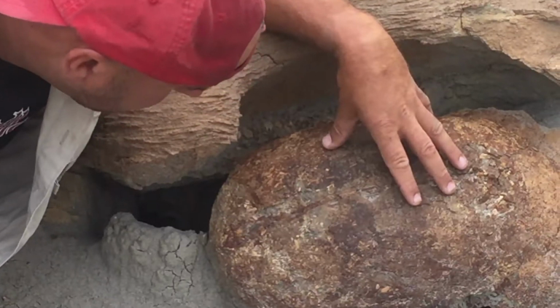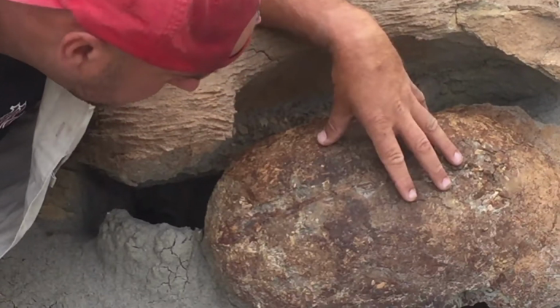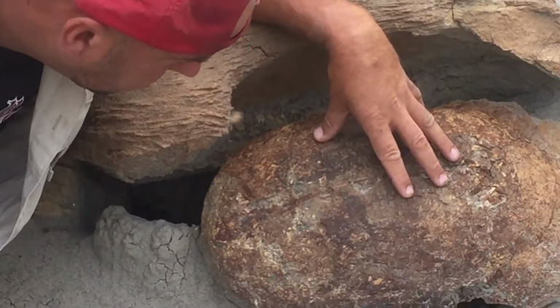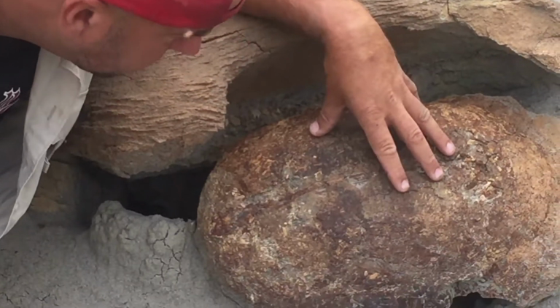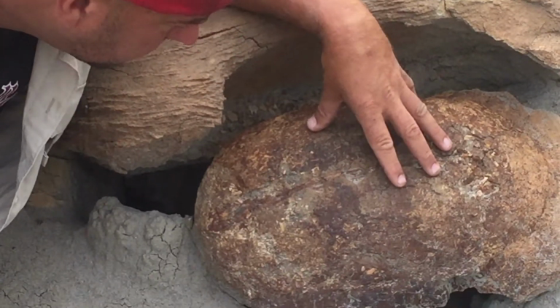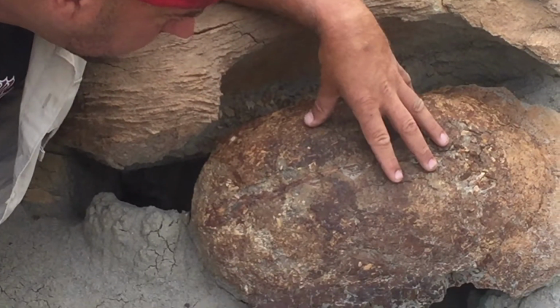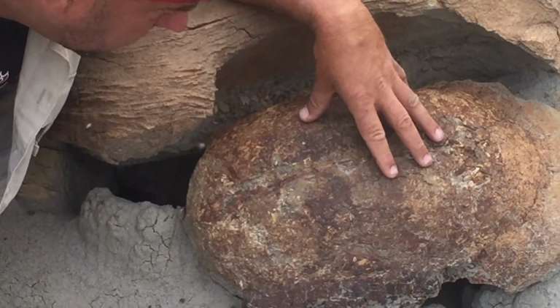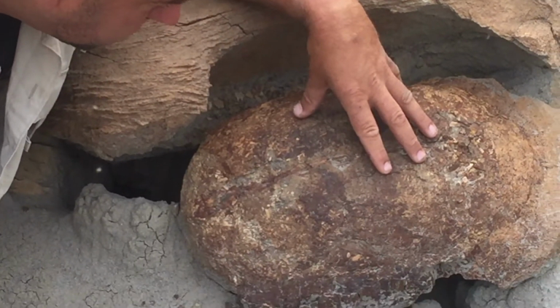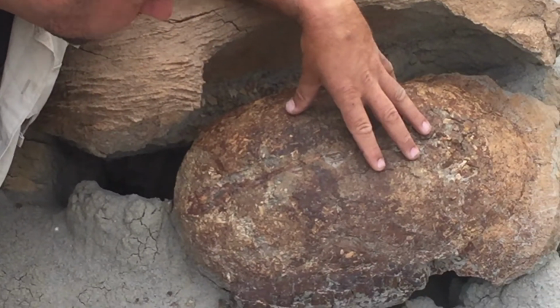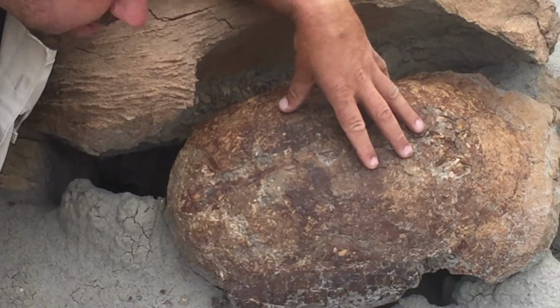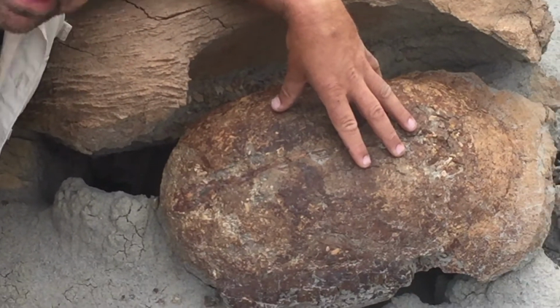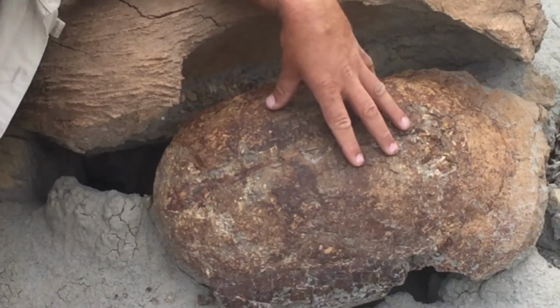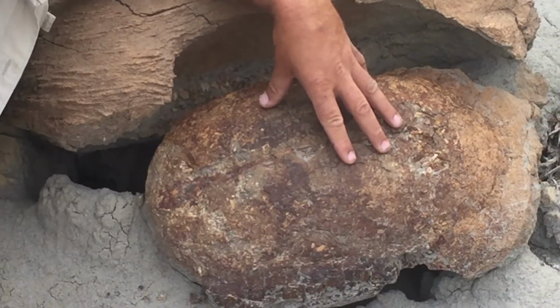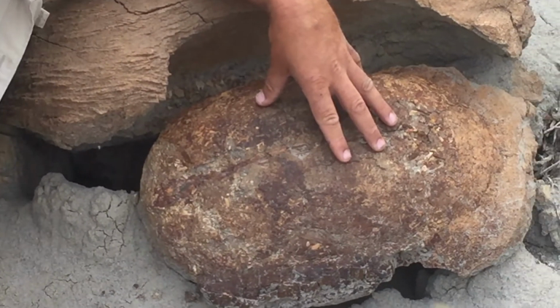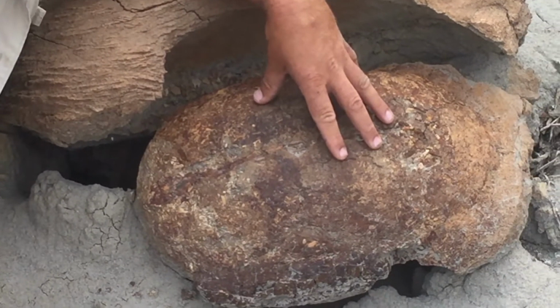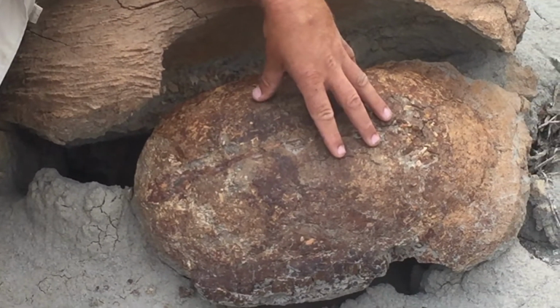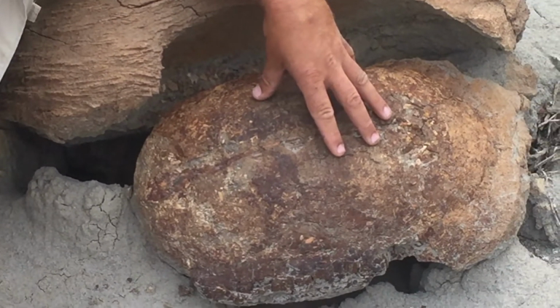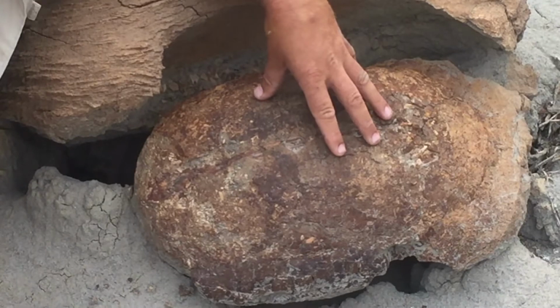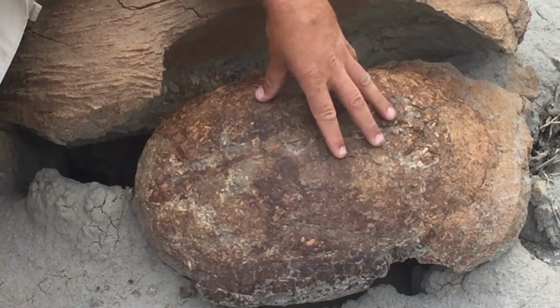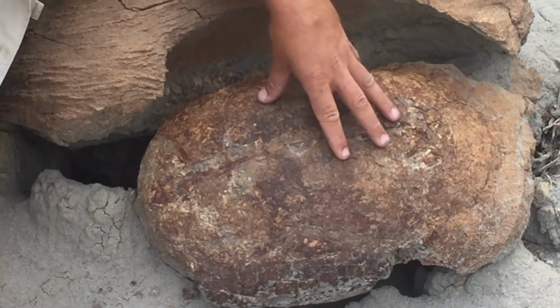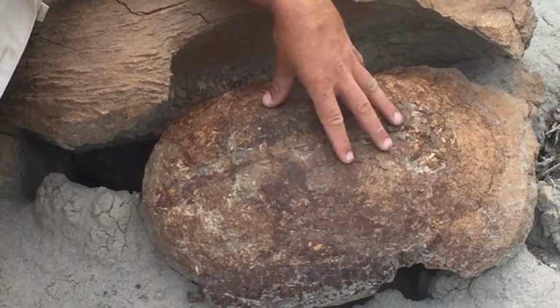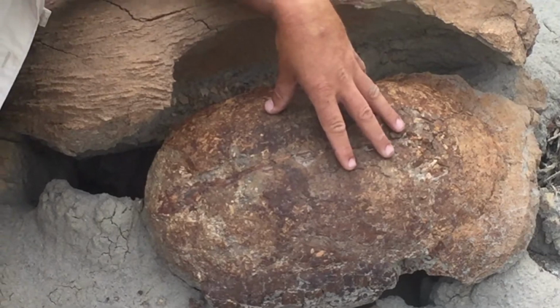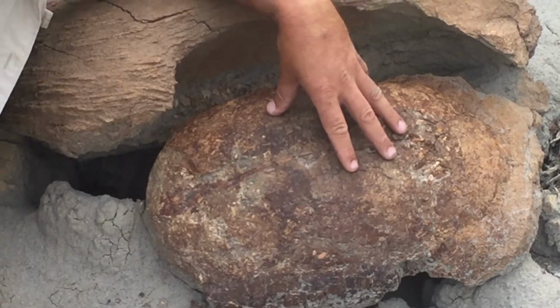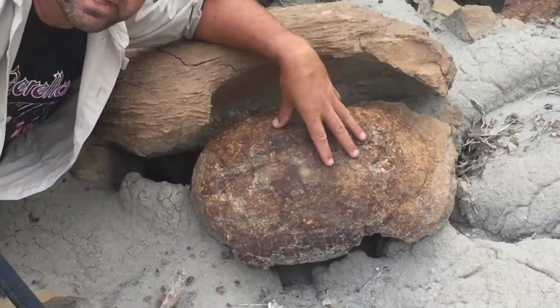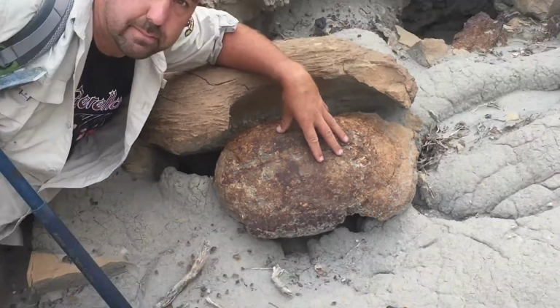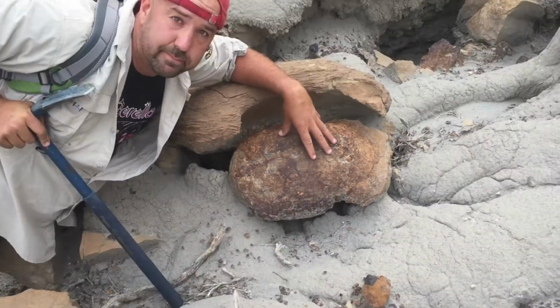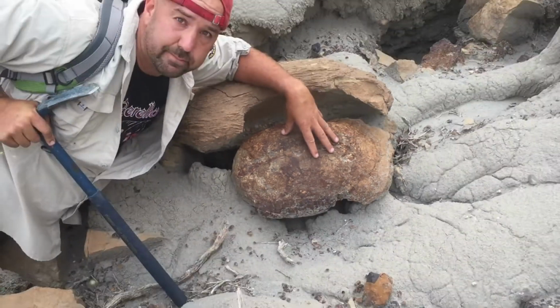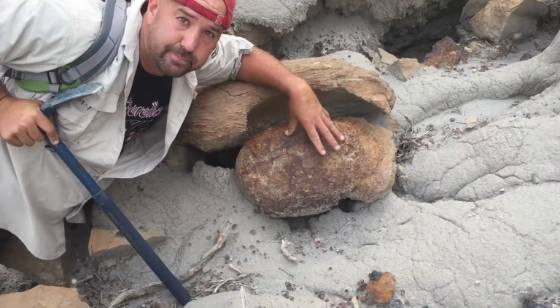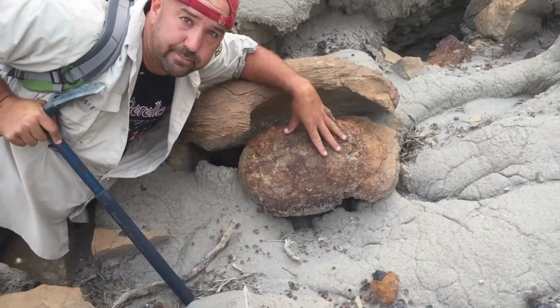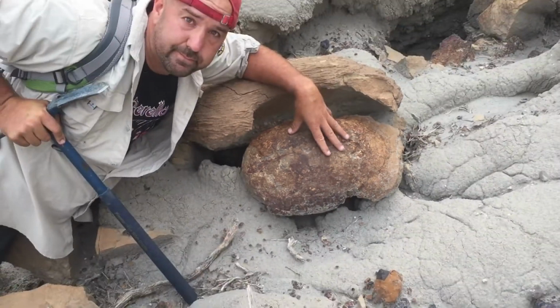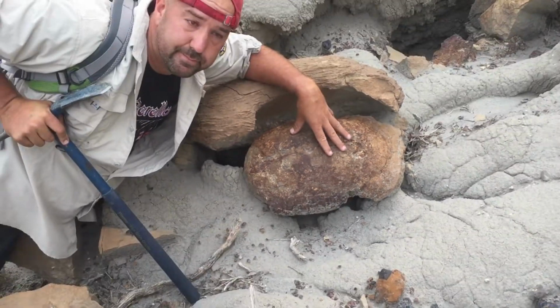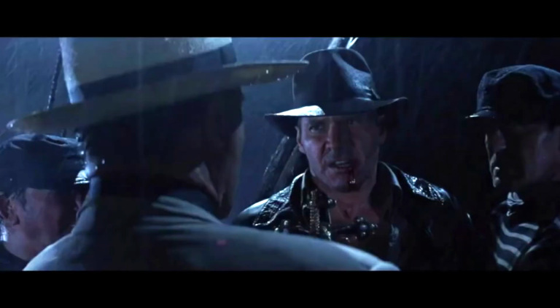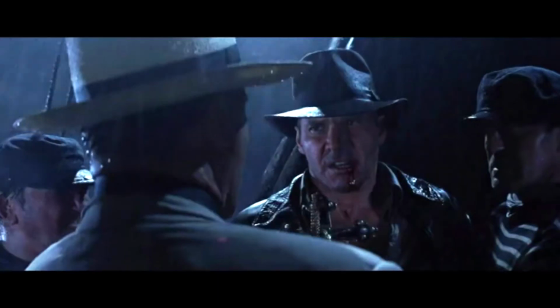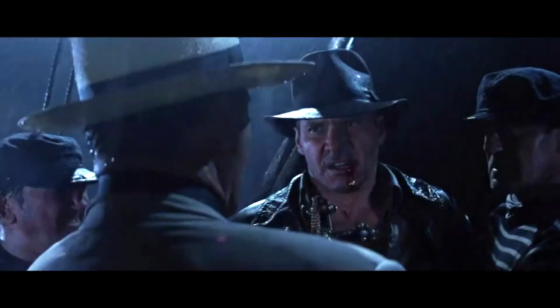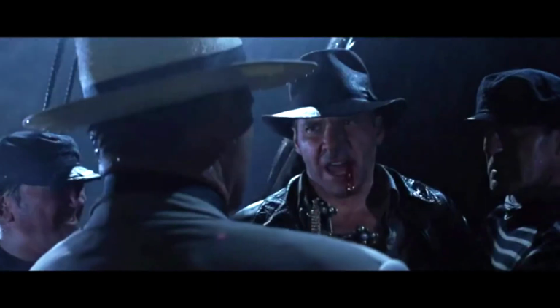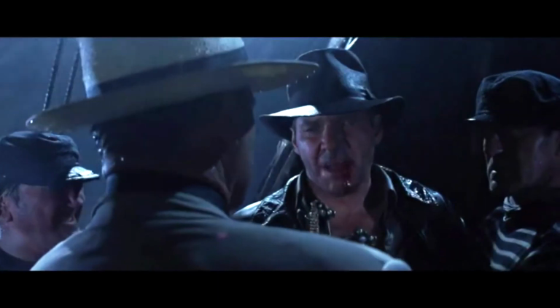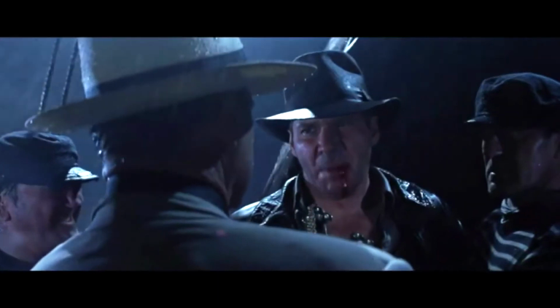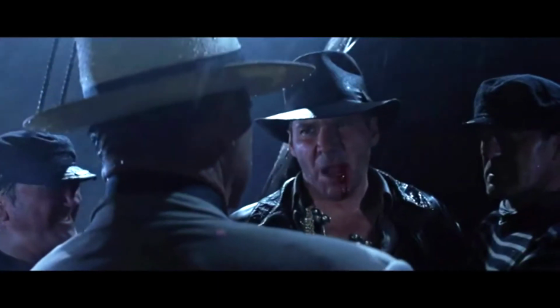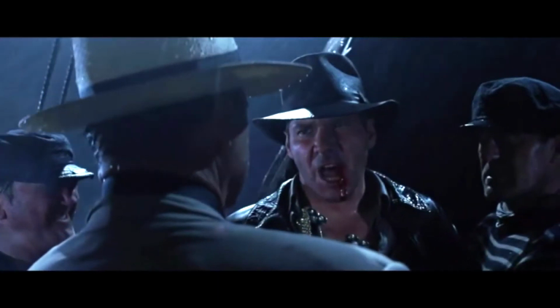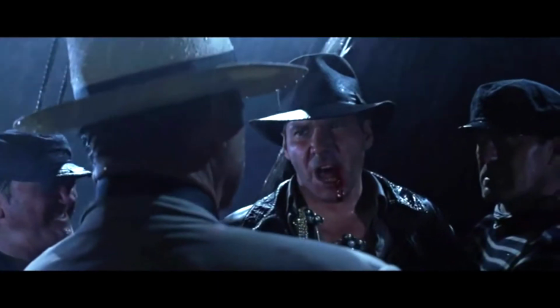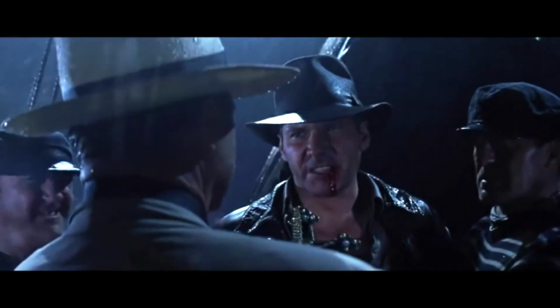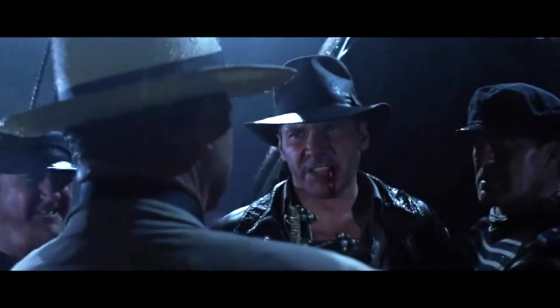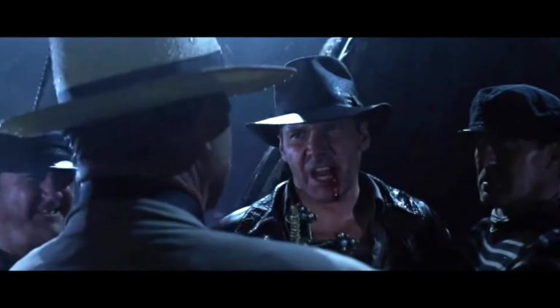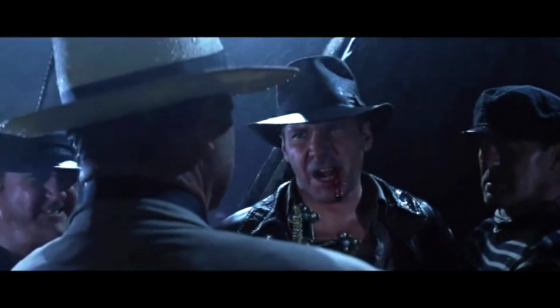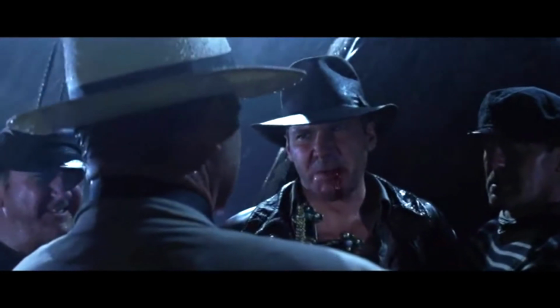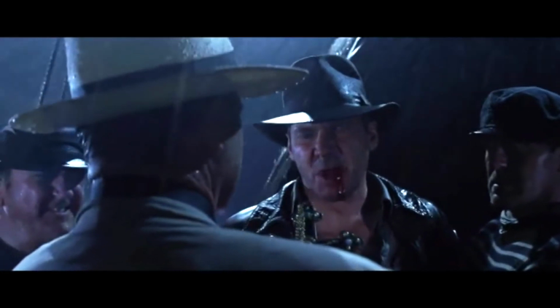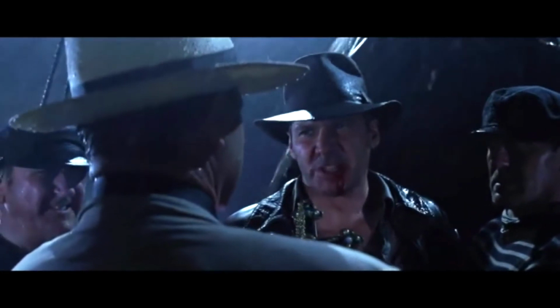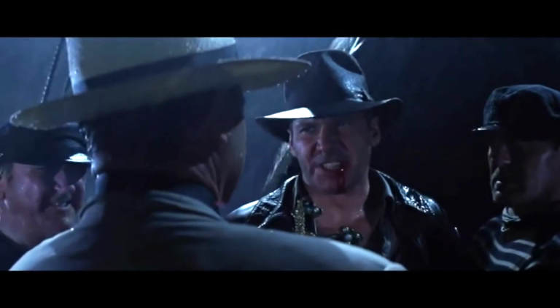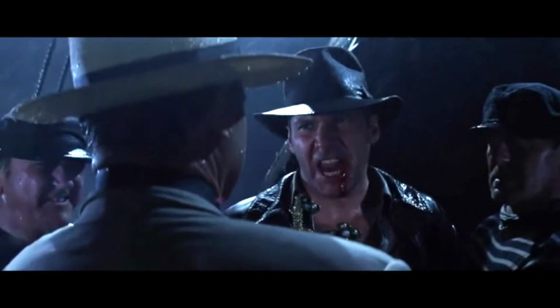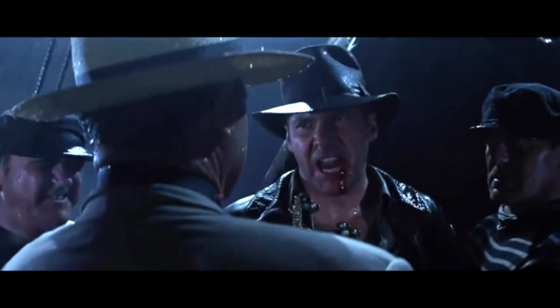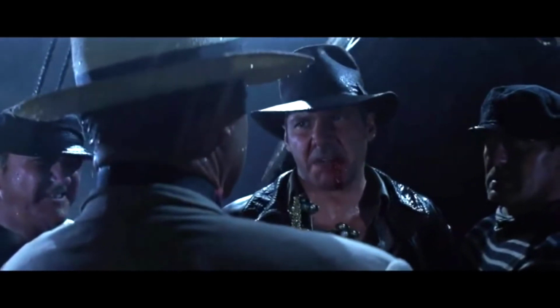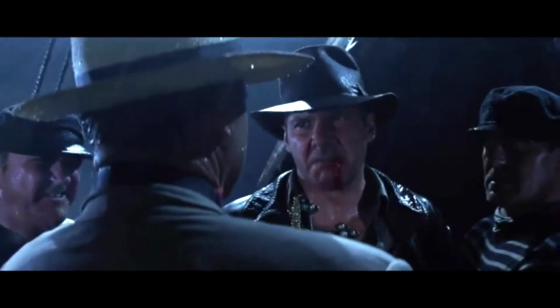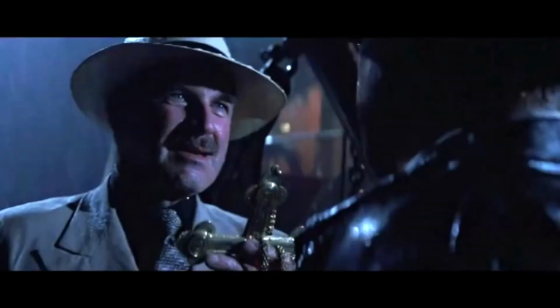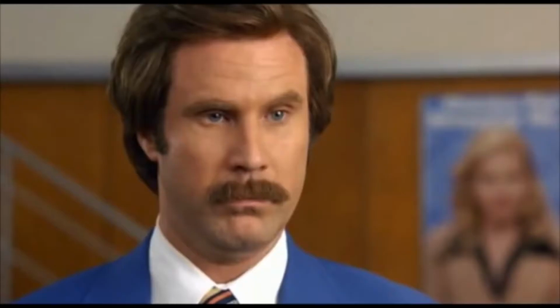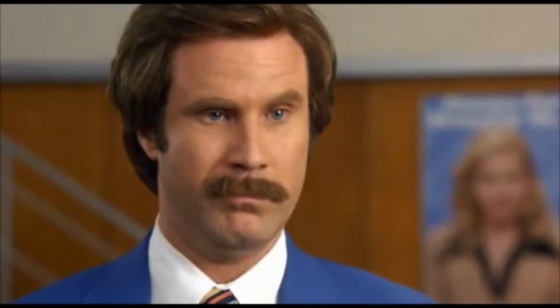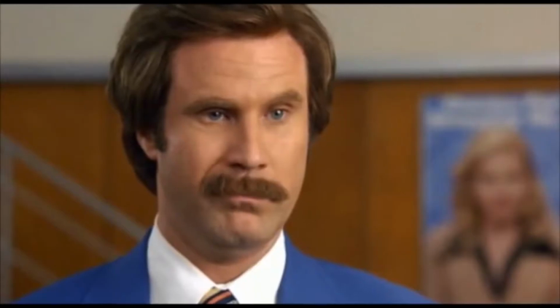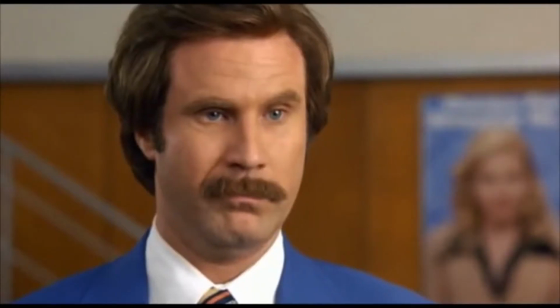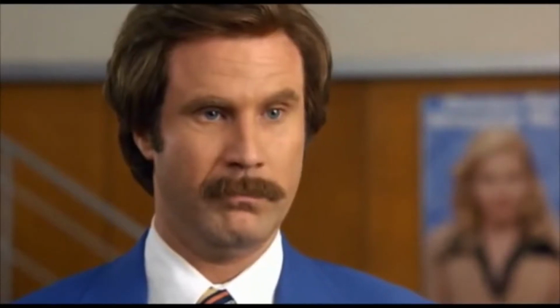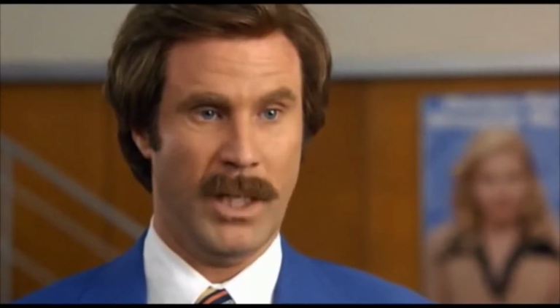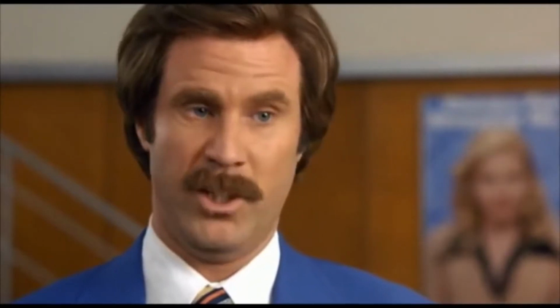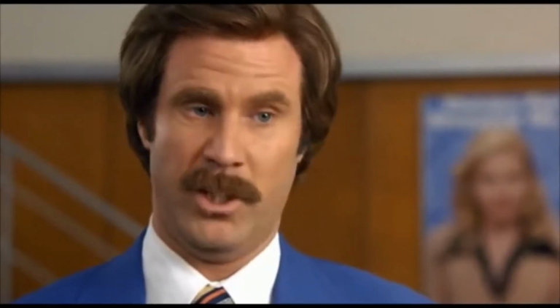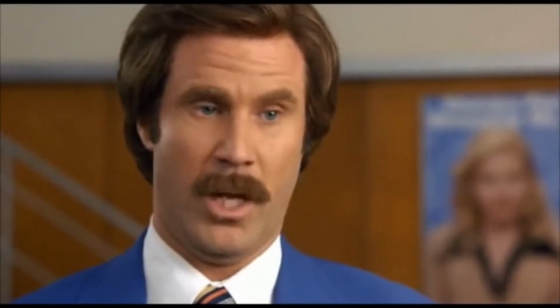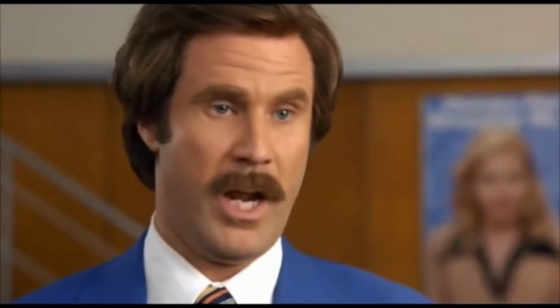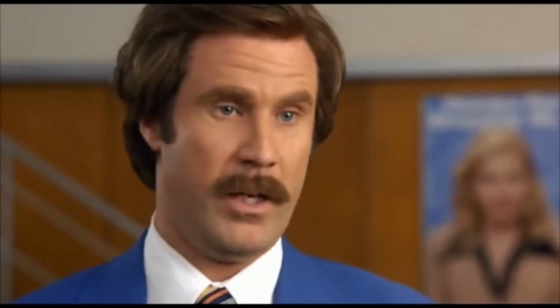I mean, you know, this belongs in a museum. That belongs in a museum! It's science.